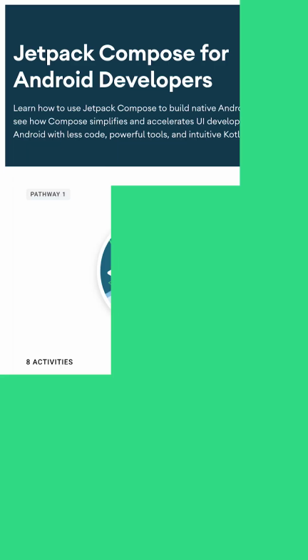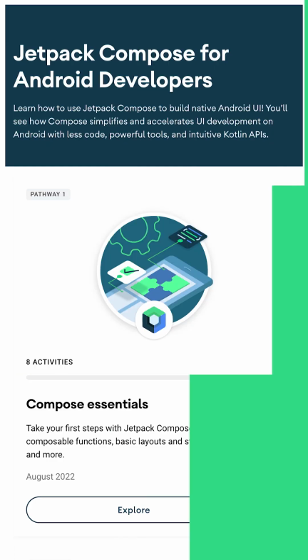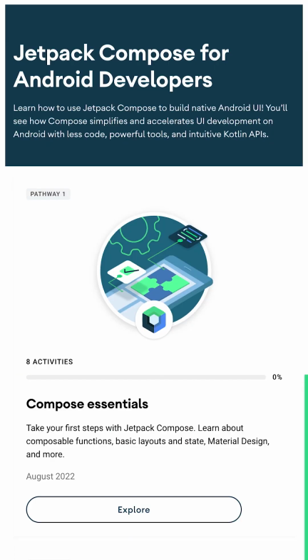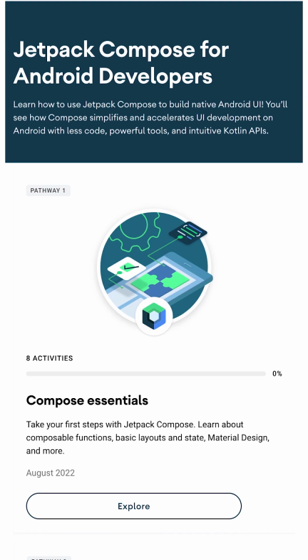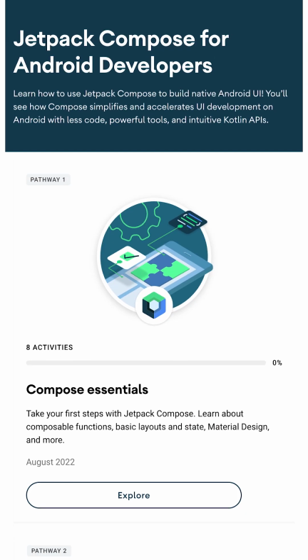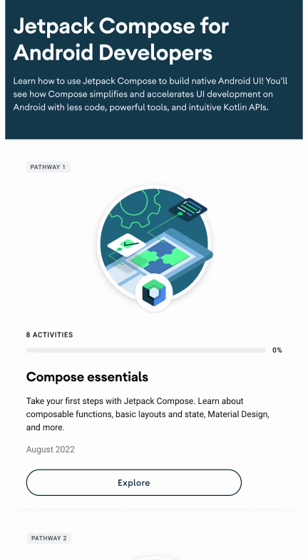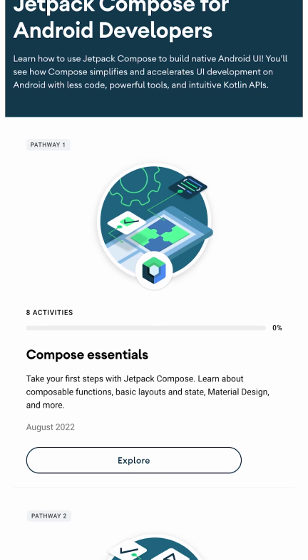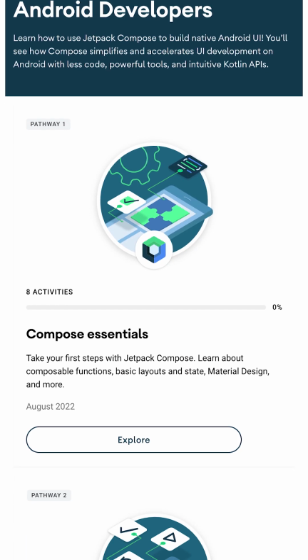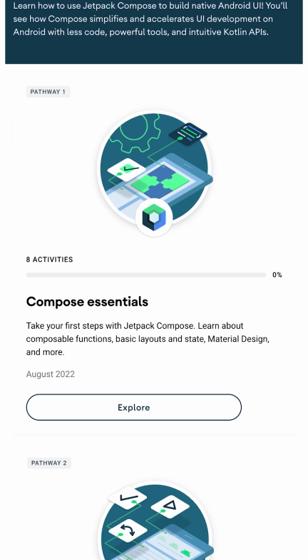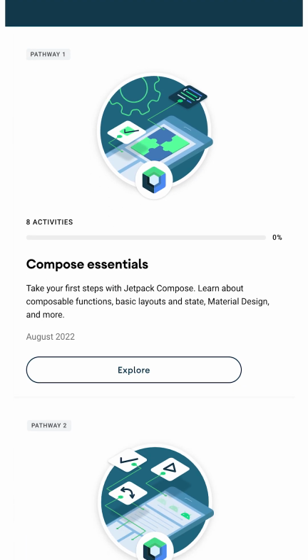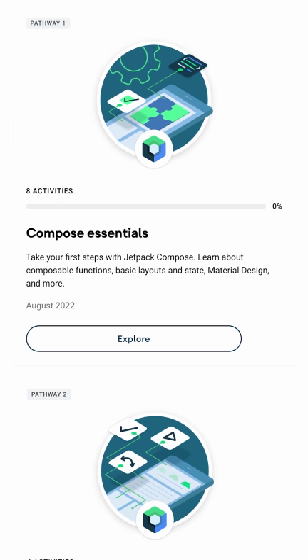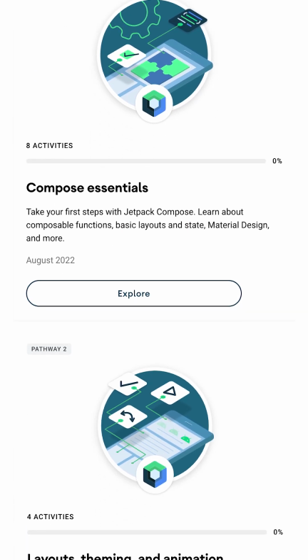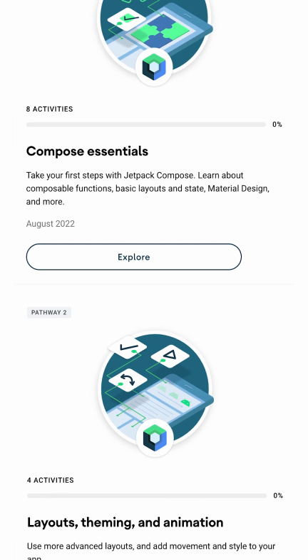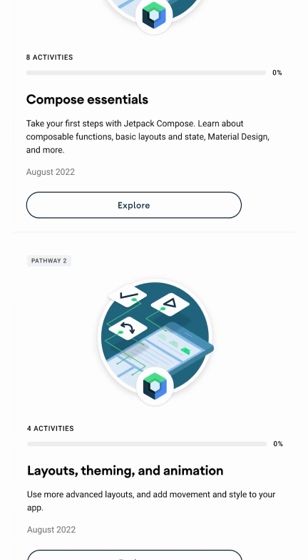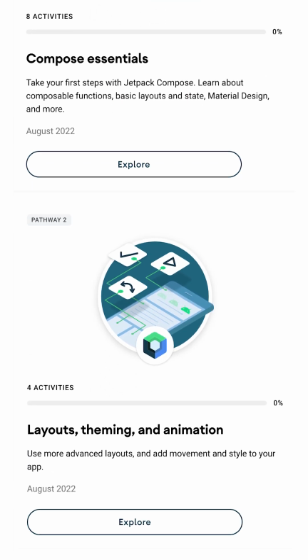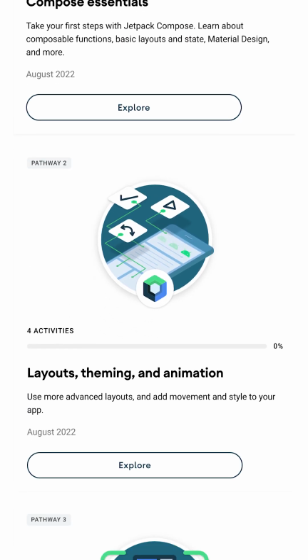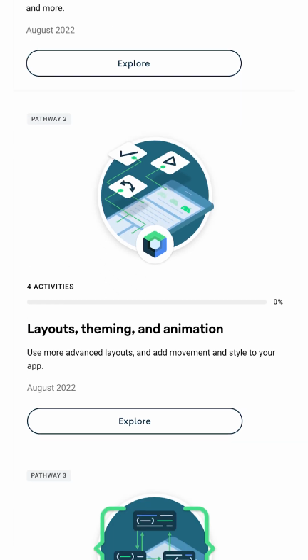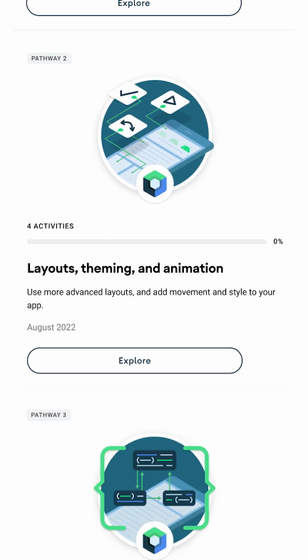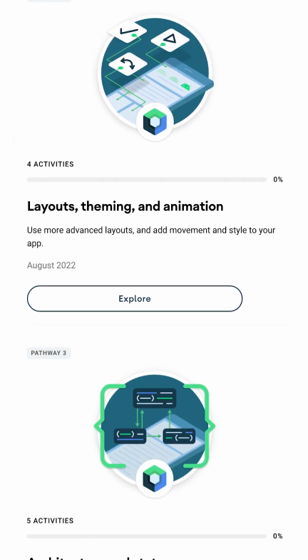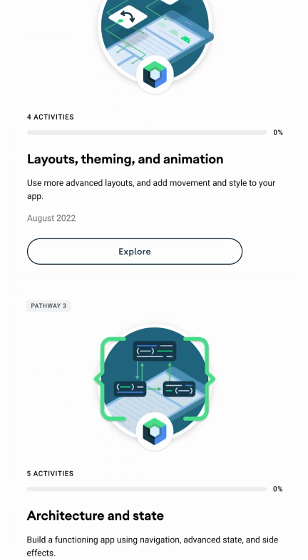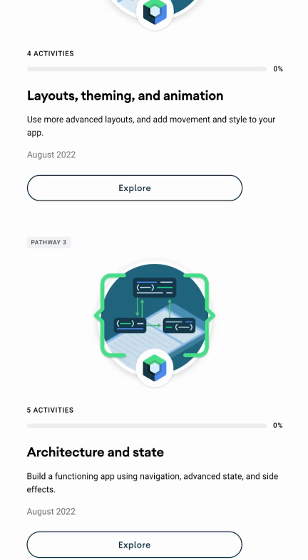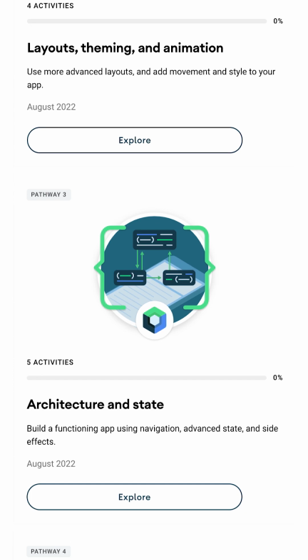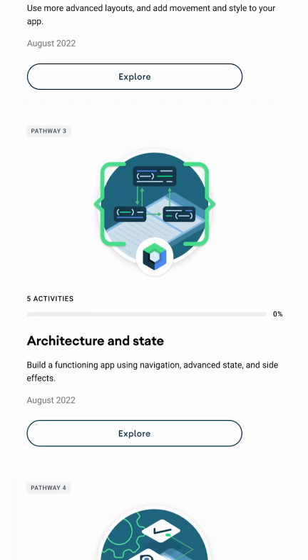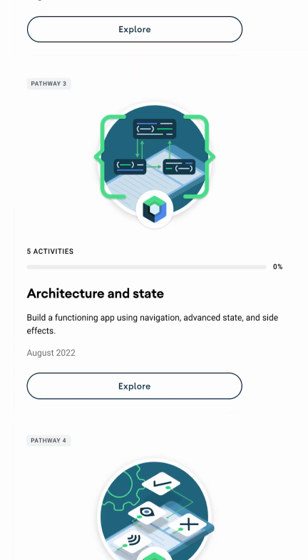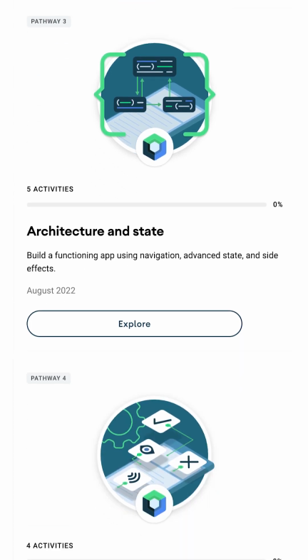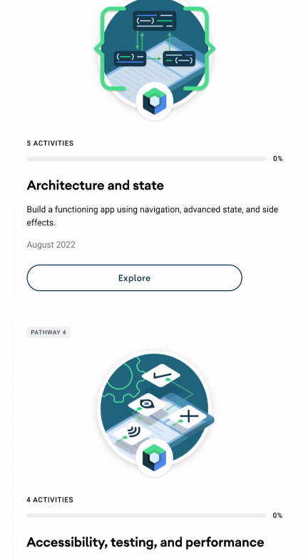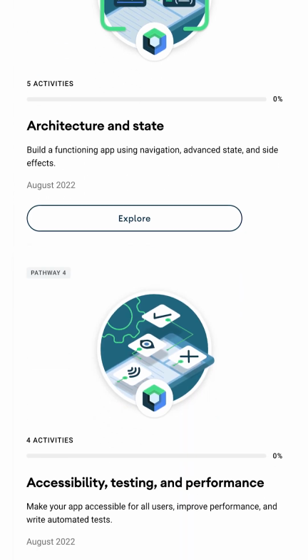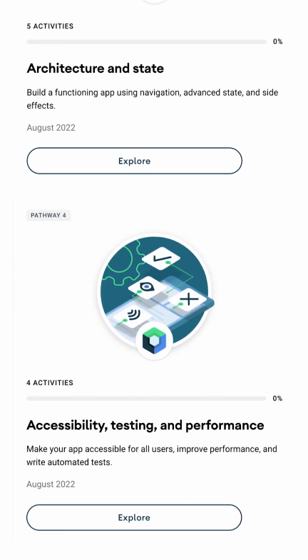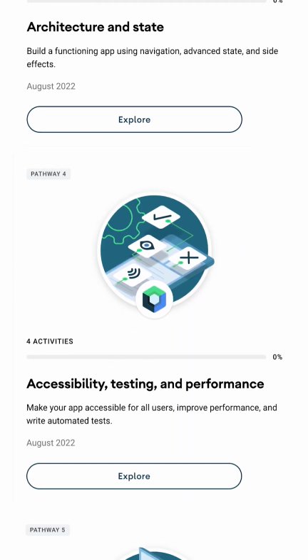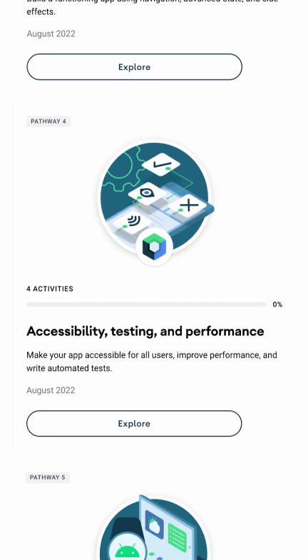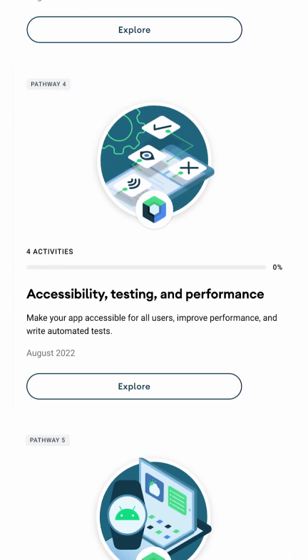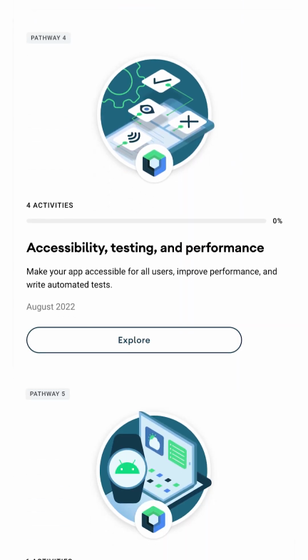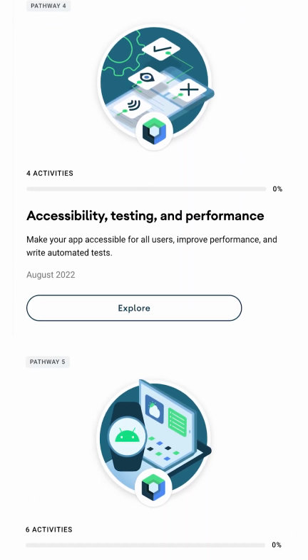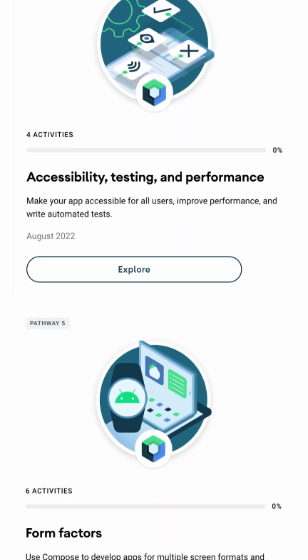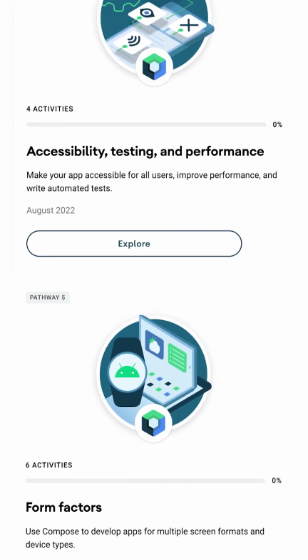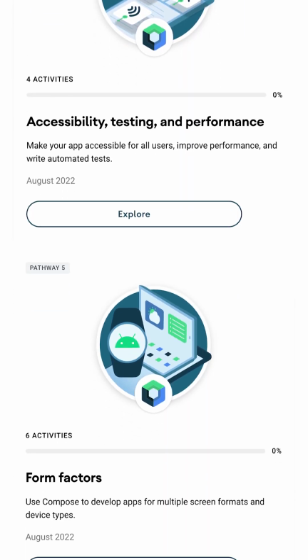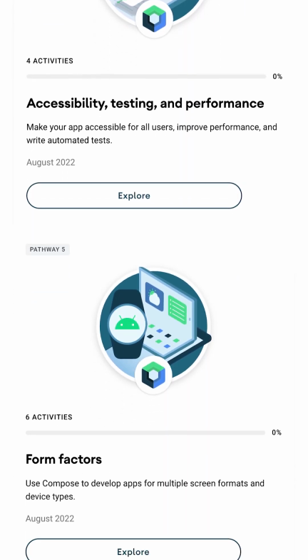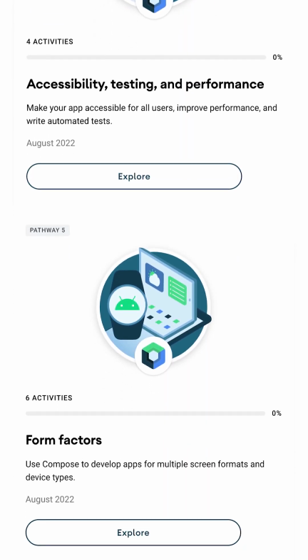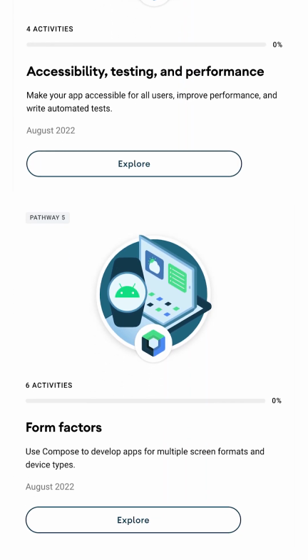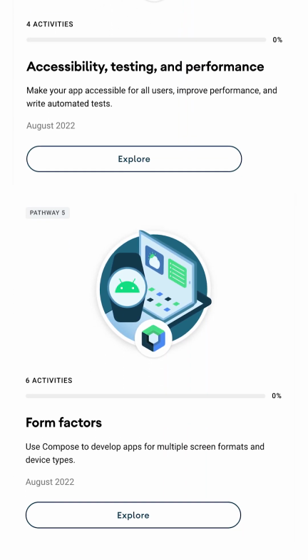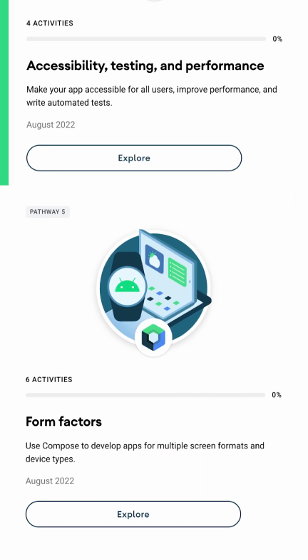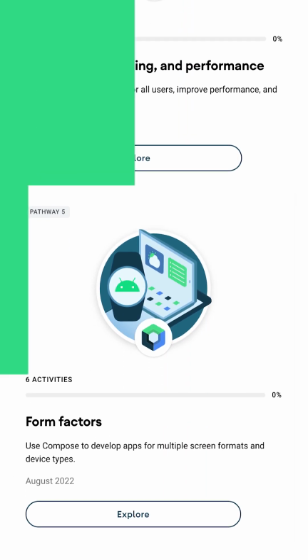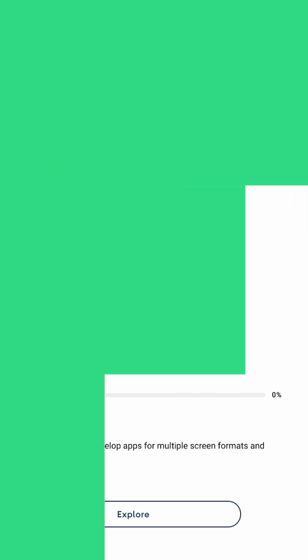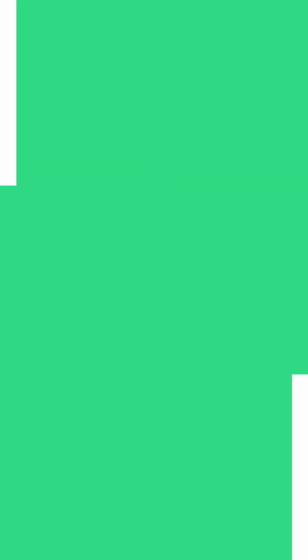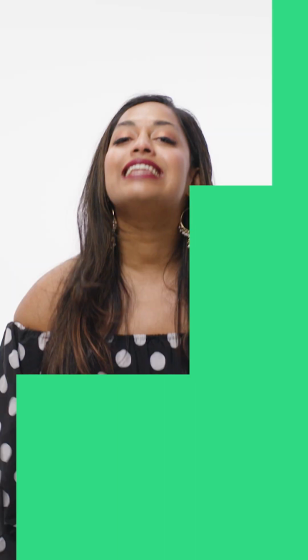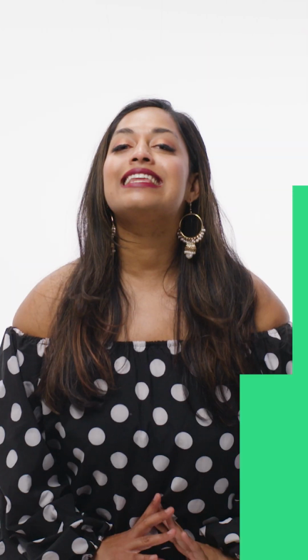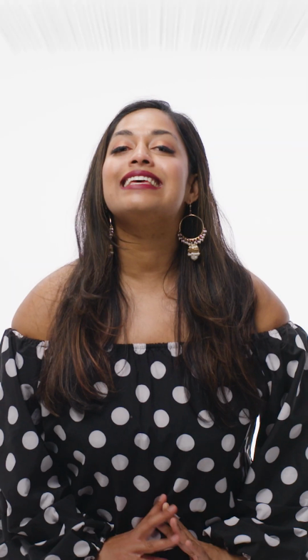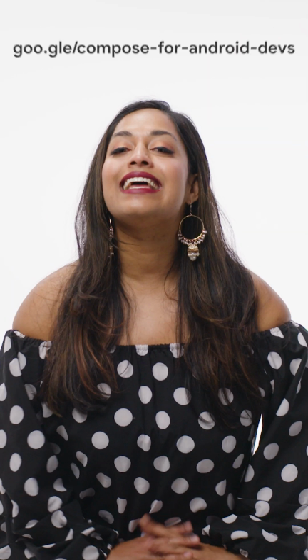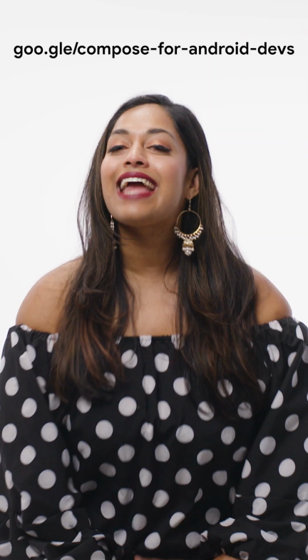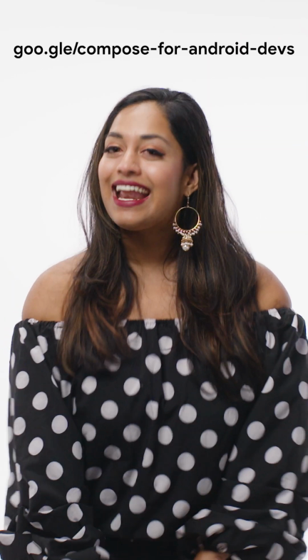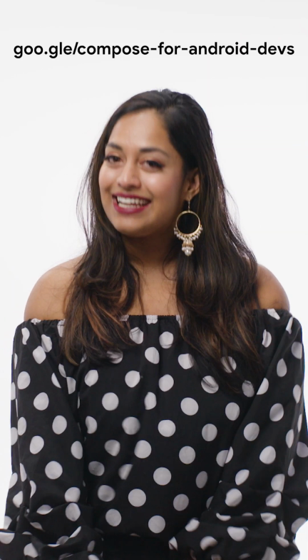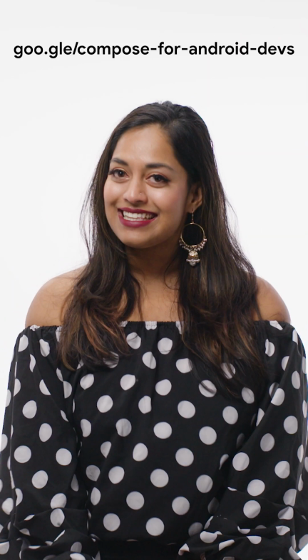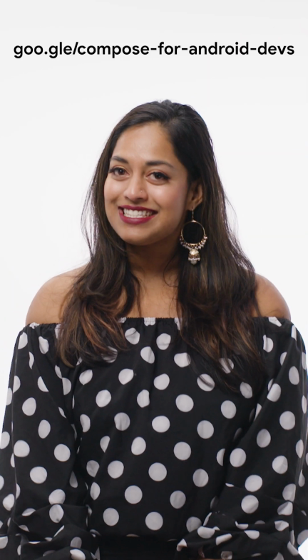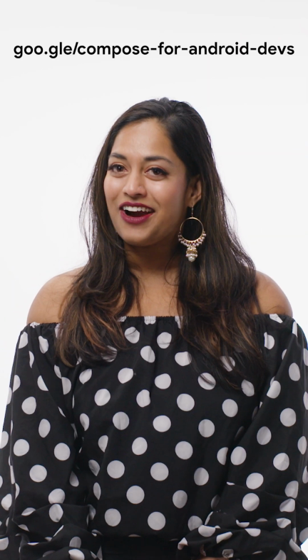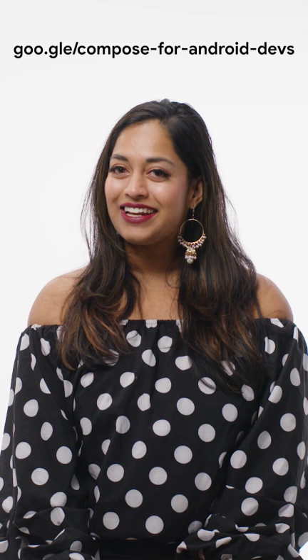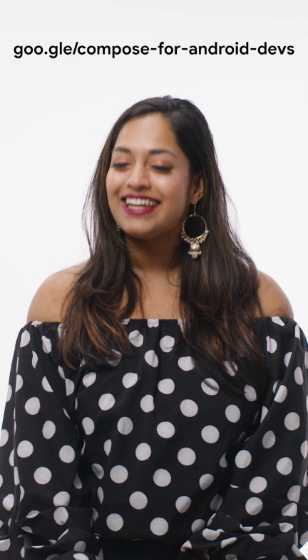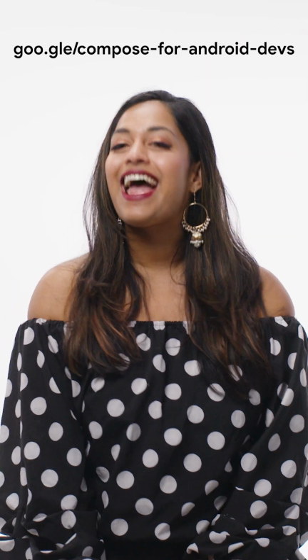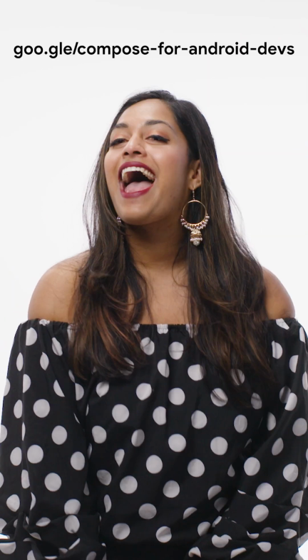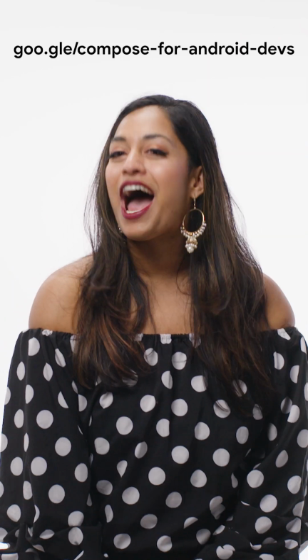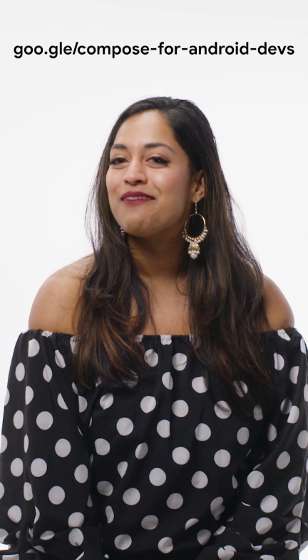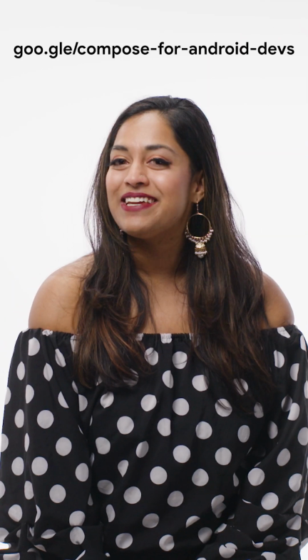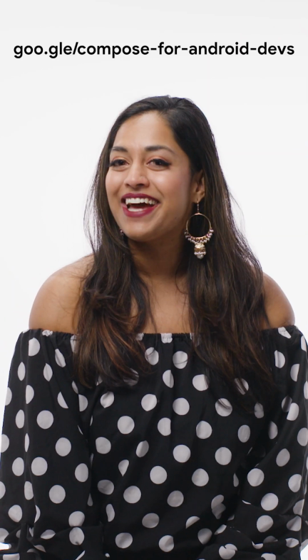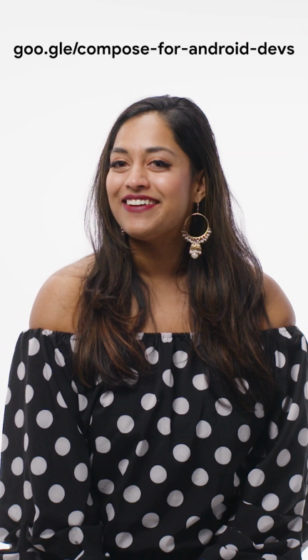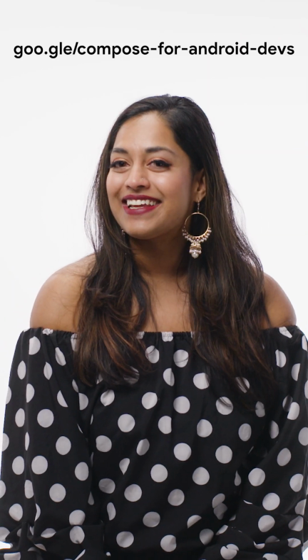The Jetpack Compose for Android Developer course has everything you need to start learning Compose. Click the link and get started. Happy coding!